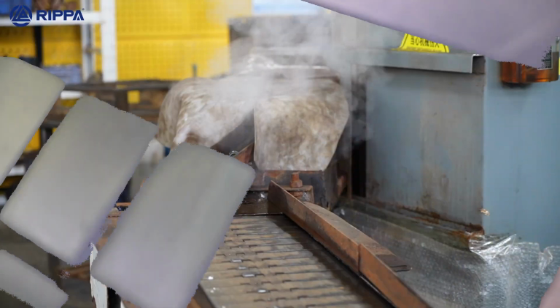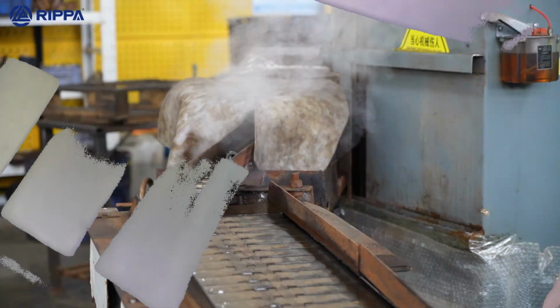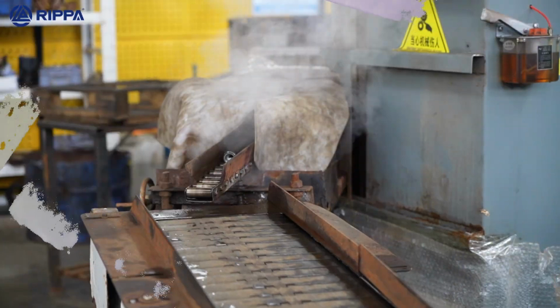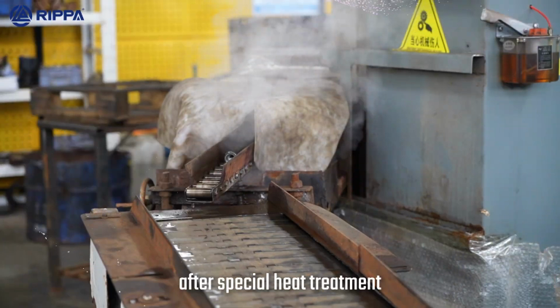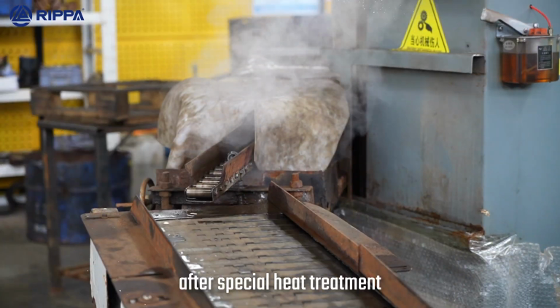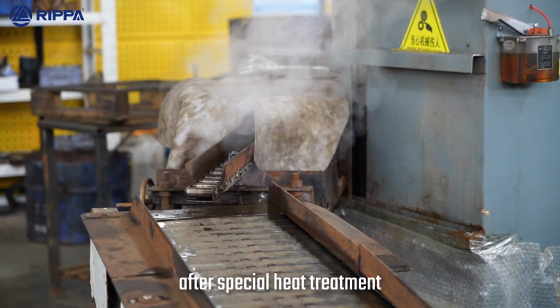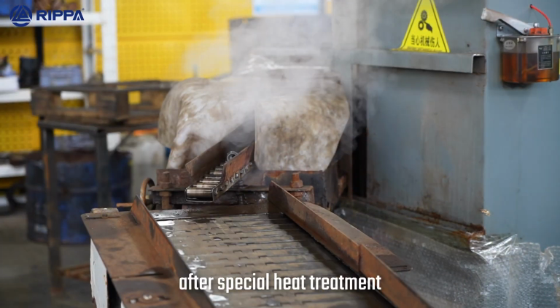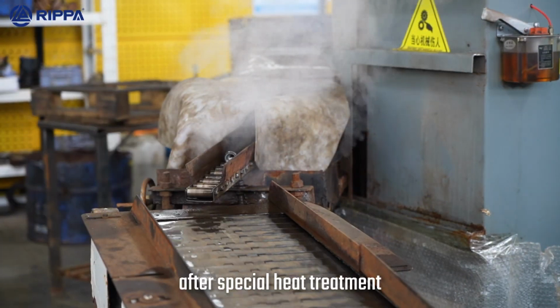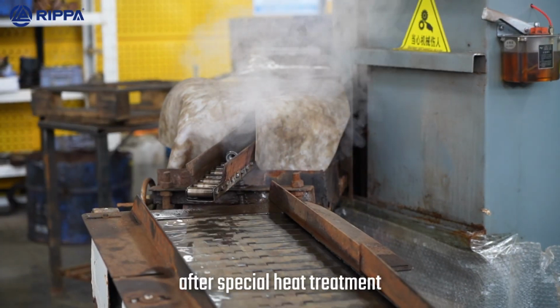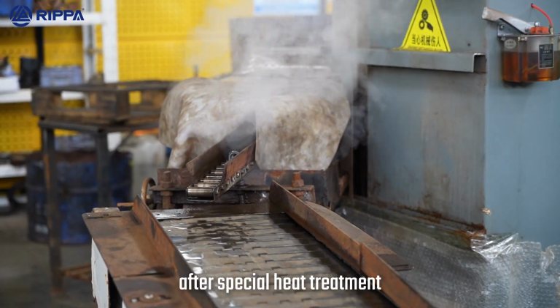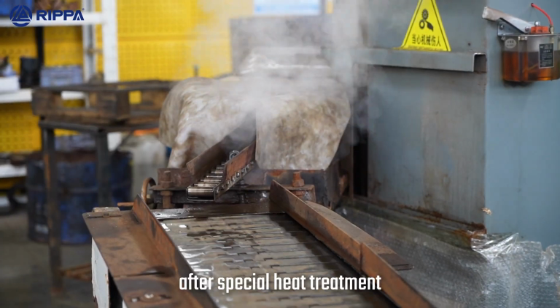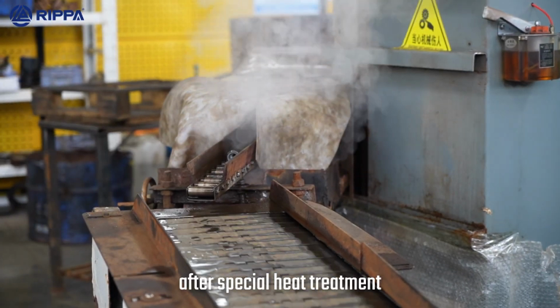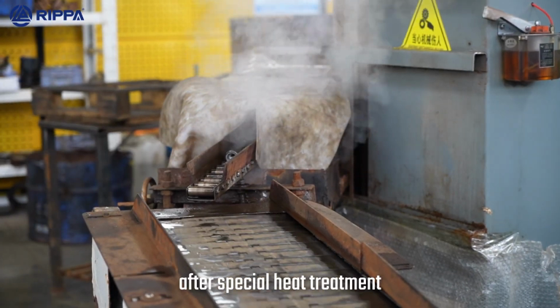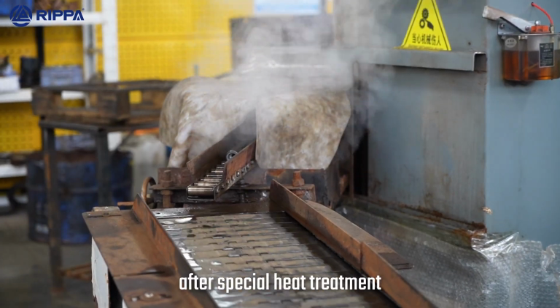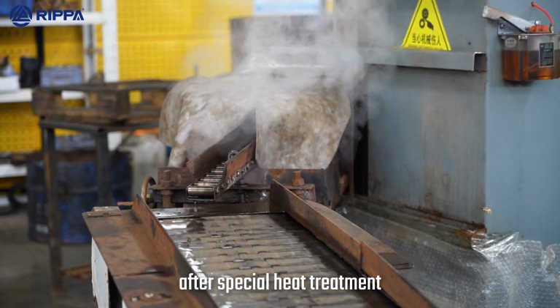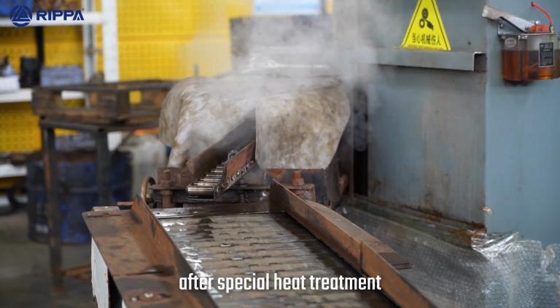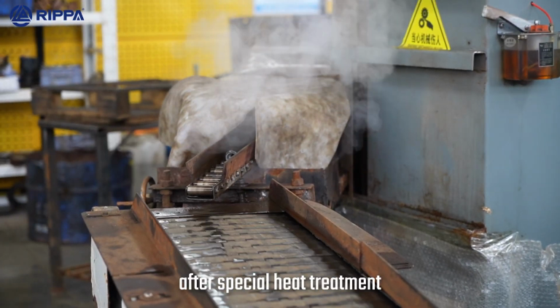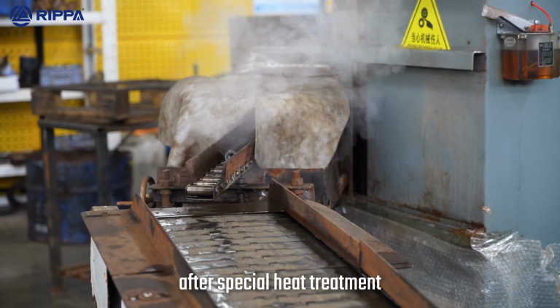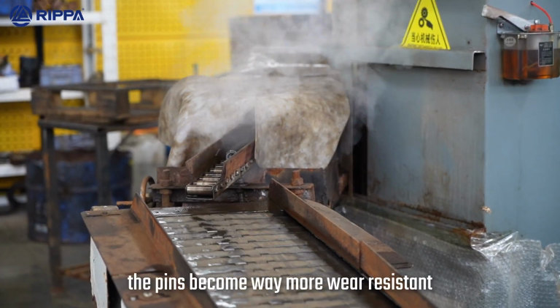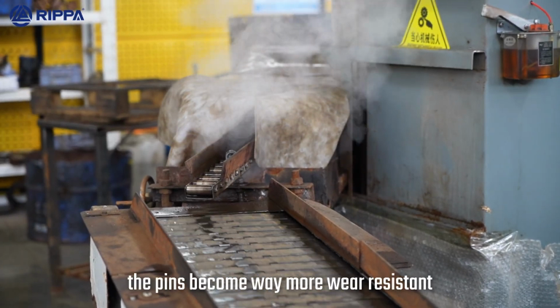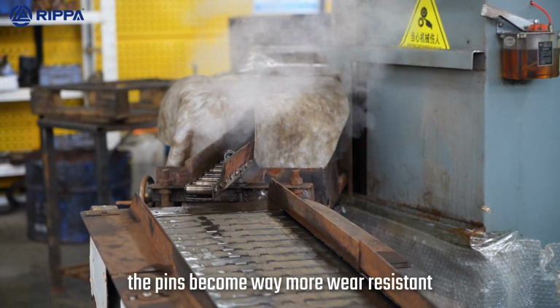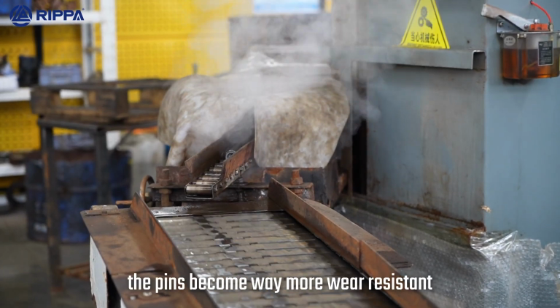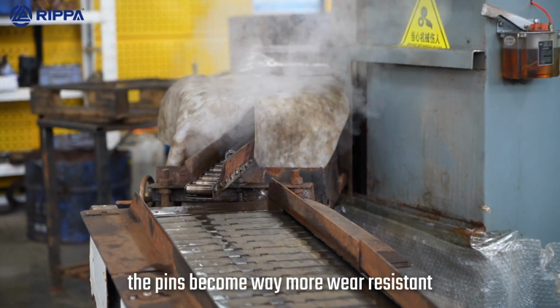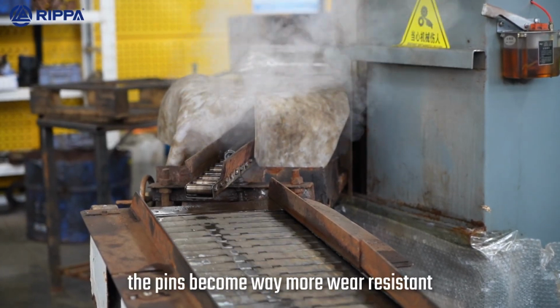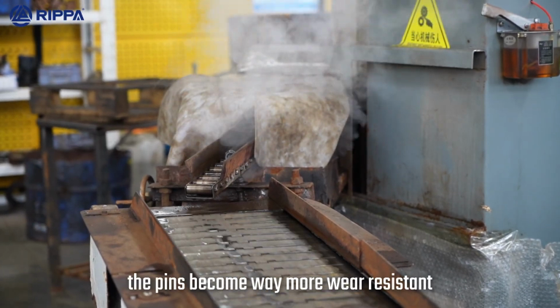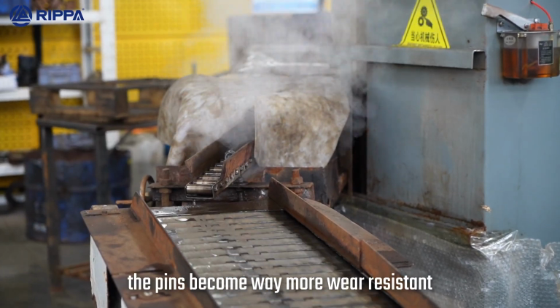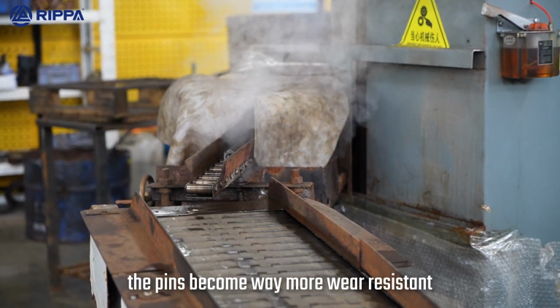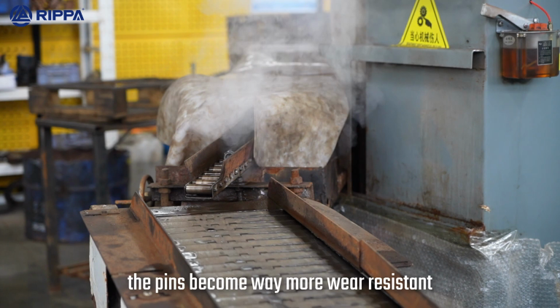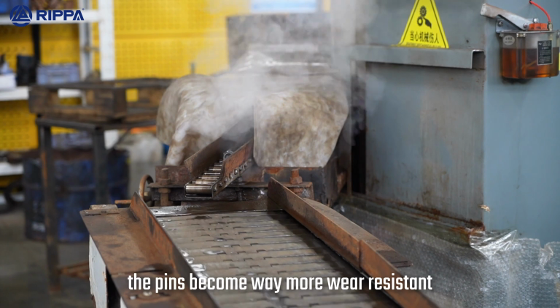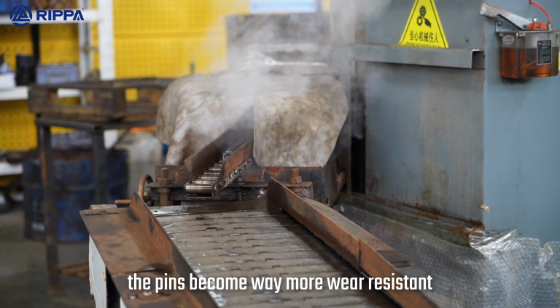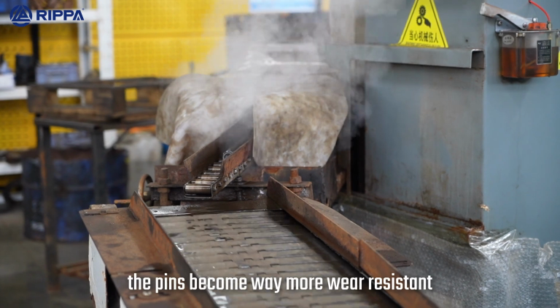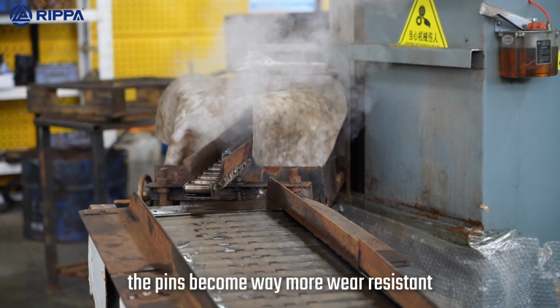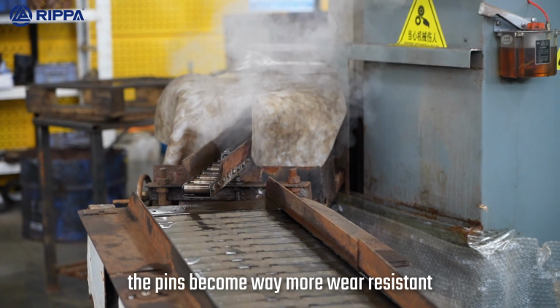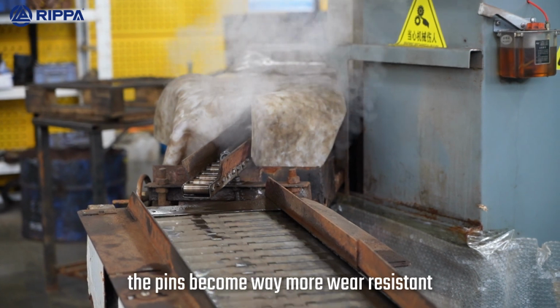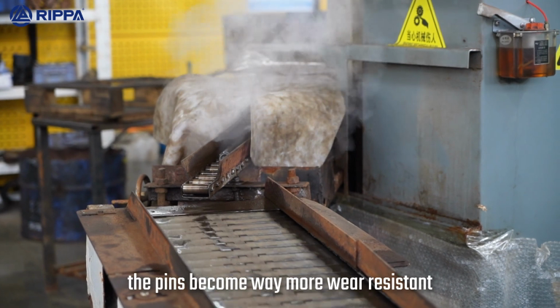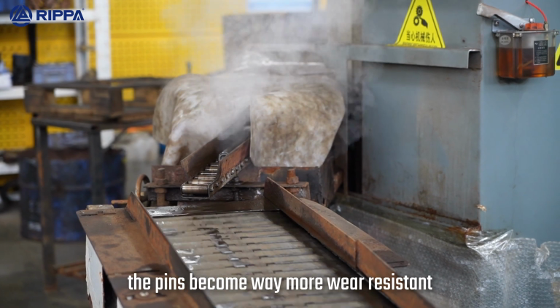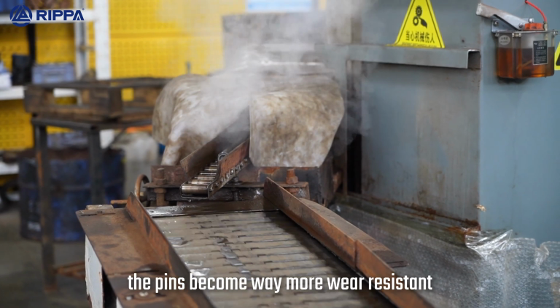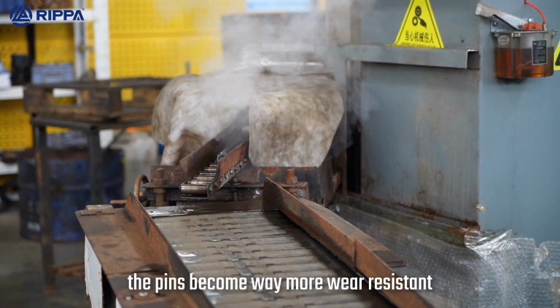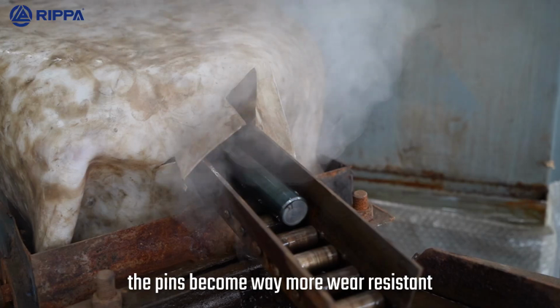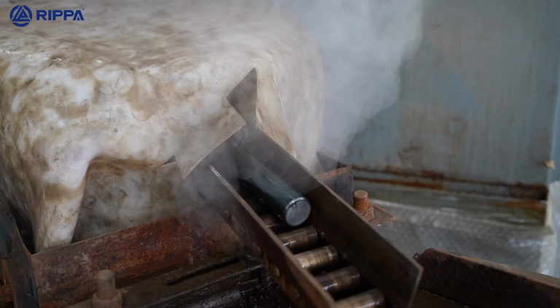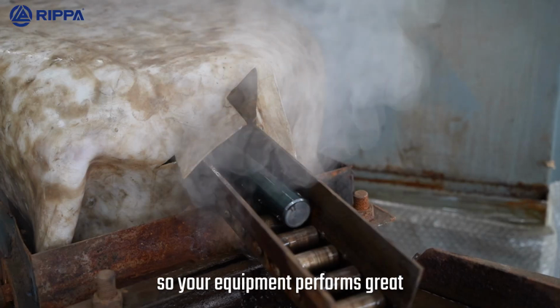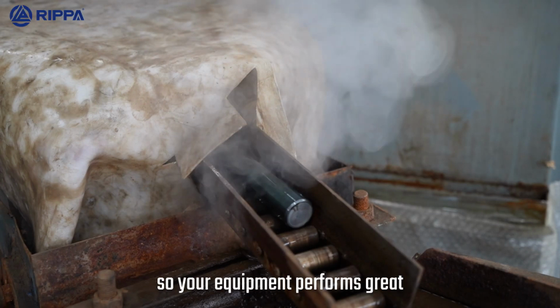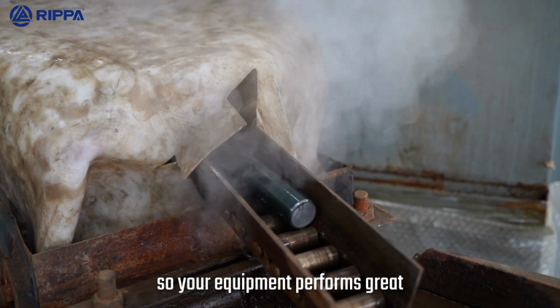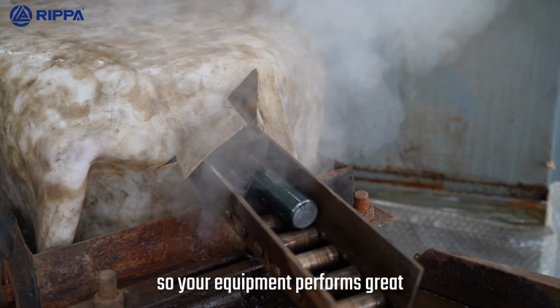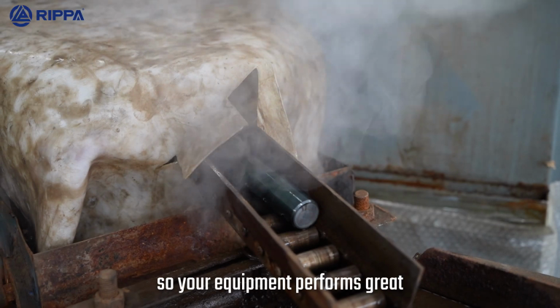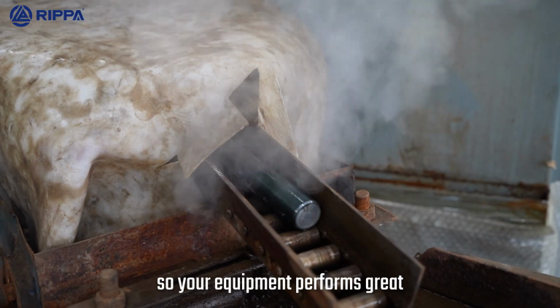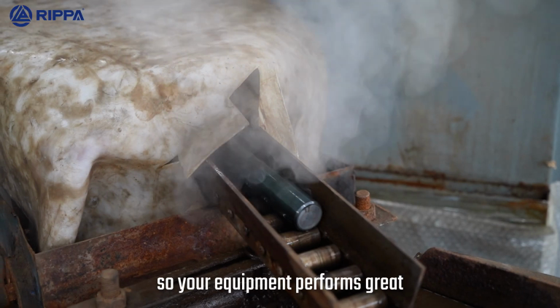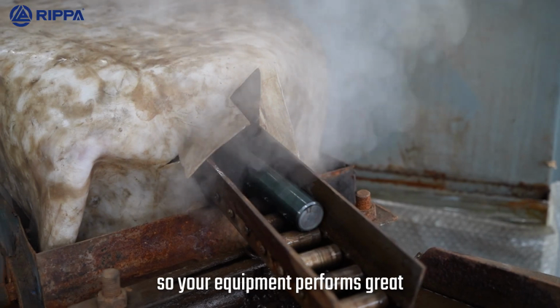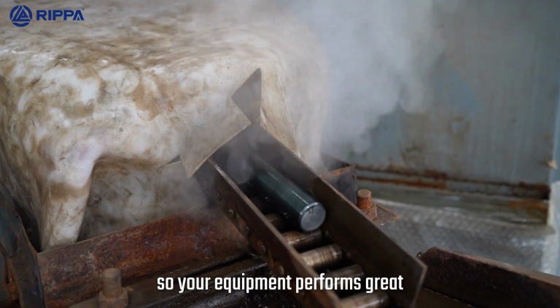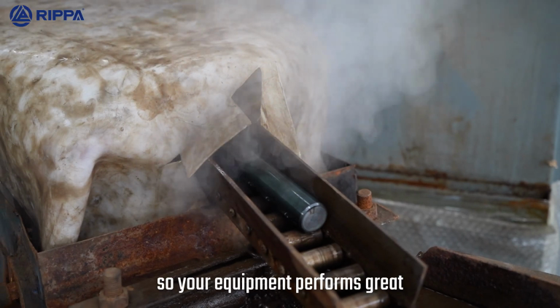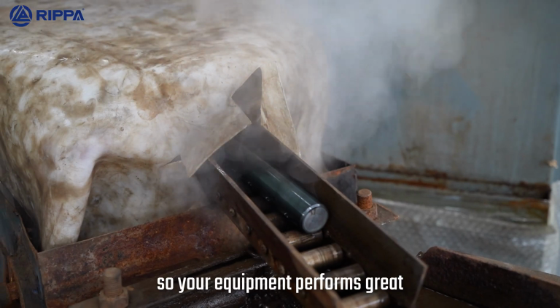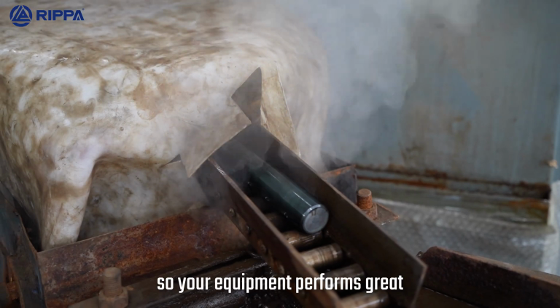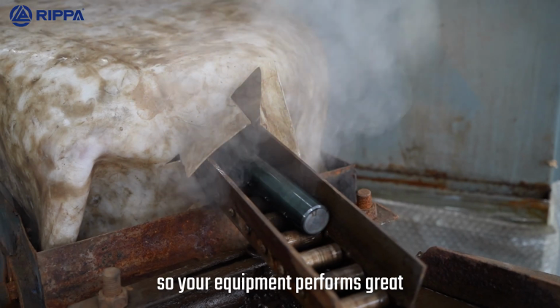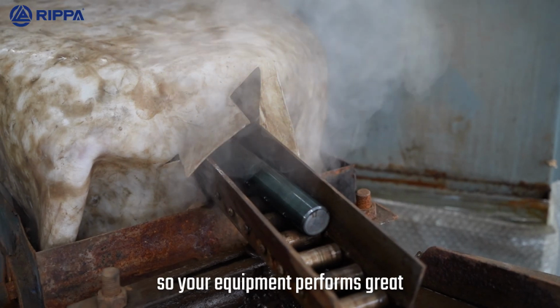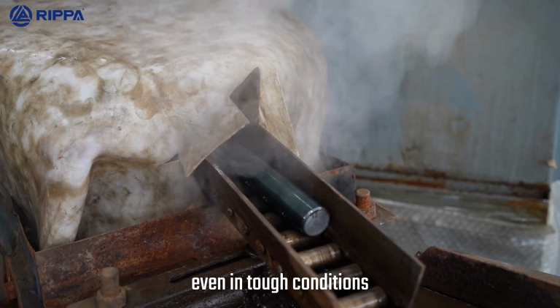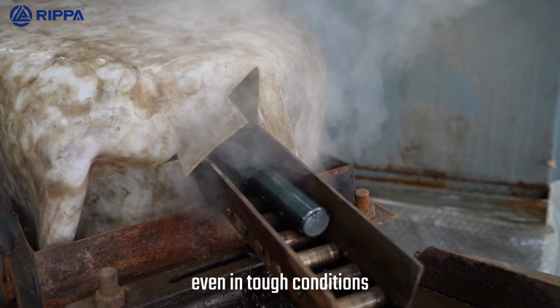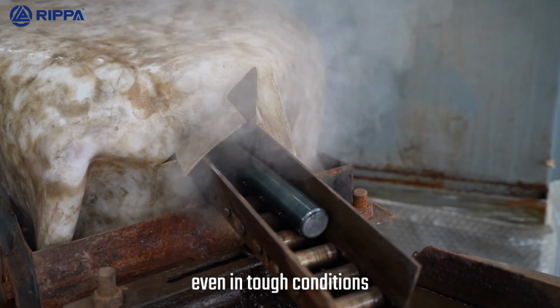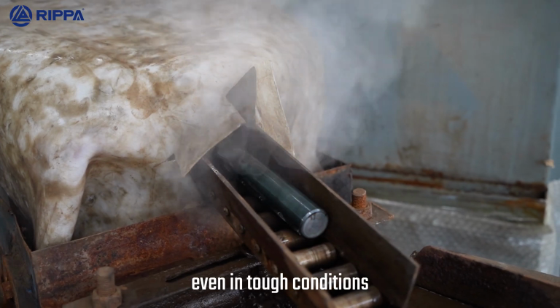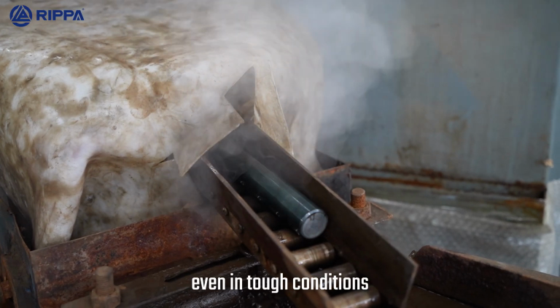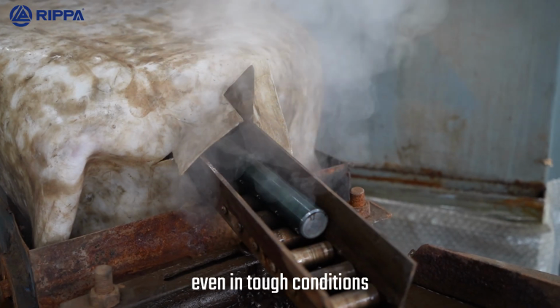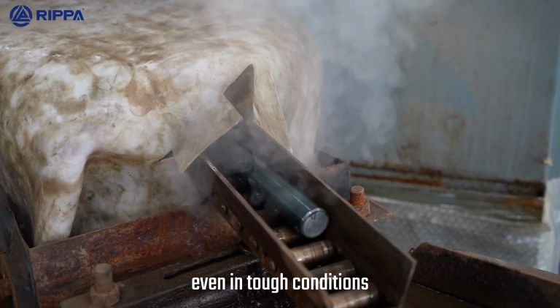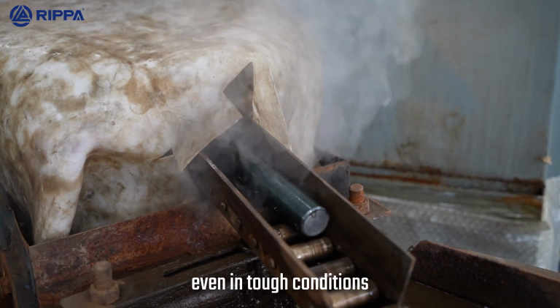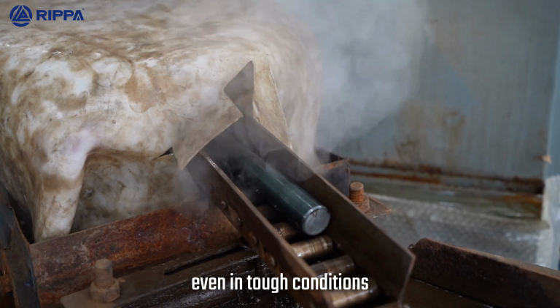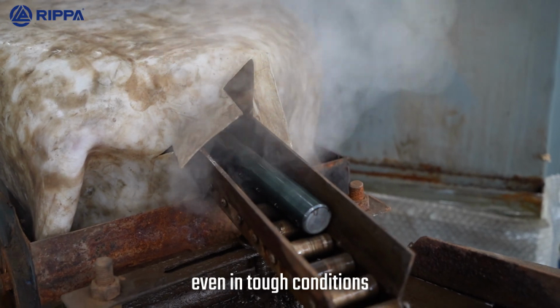After special heat treatment, the pins become way more wear-resistant, so your equipment performs great even in tough conditions.